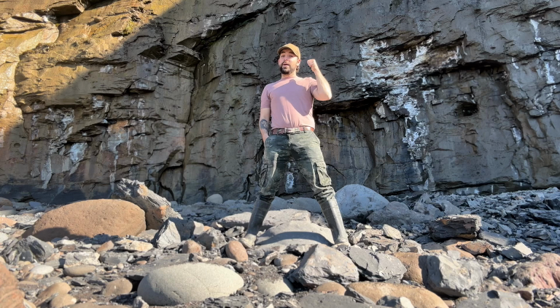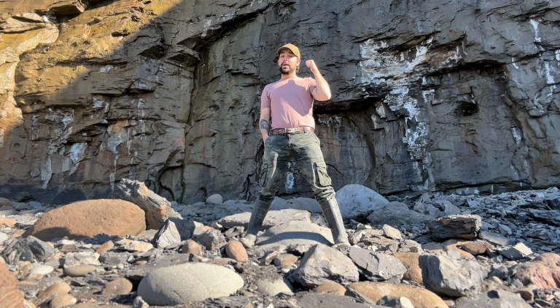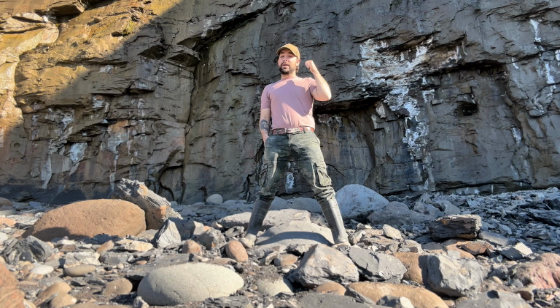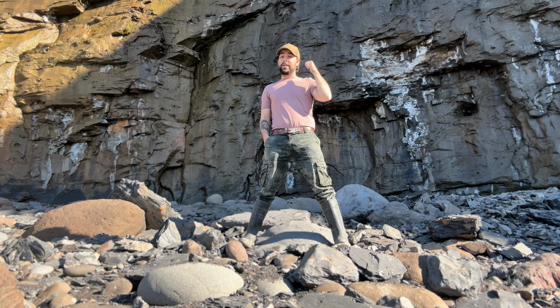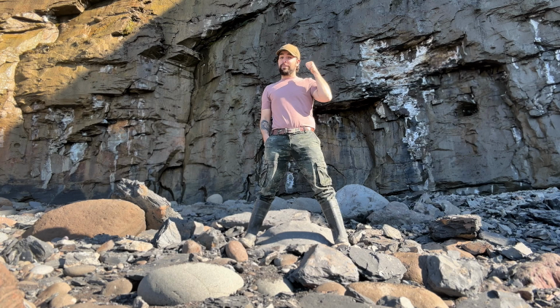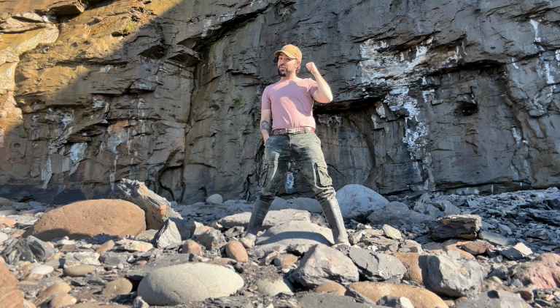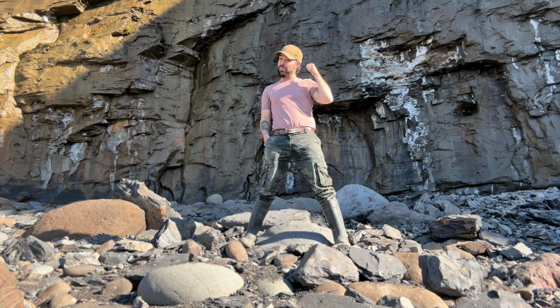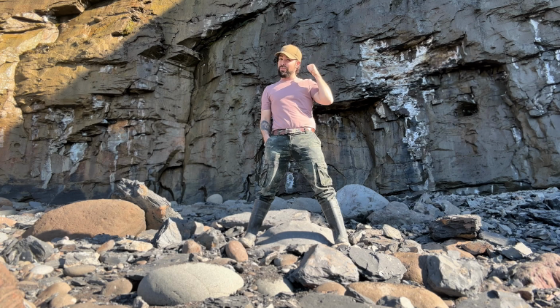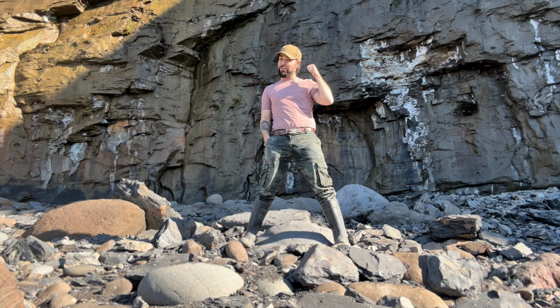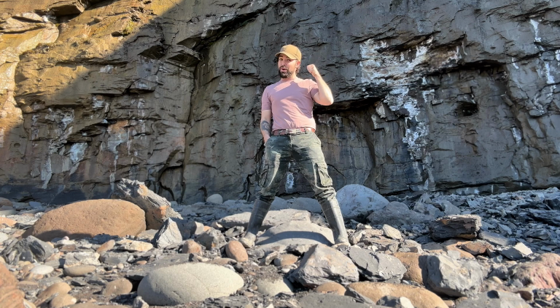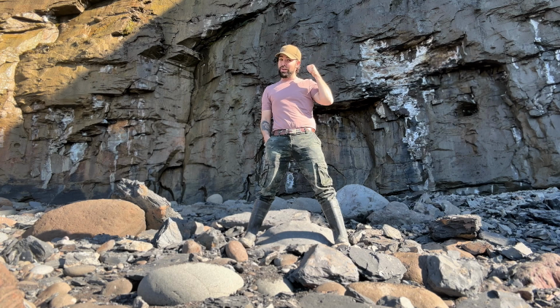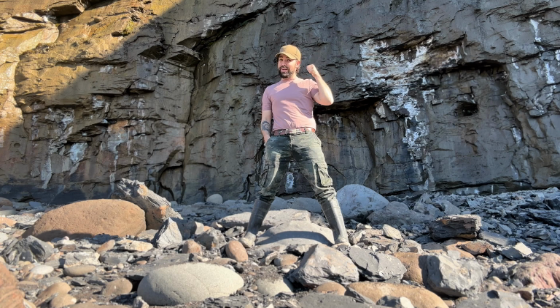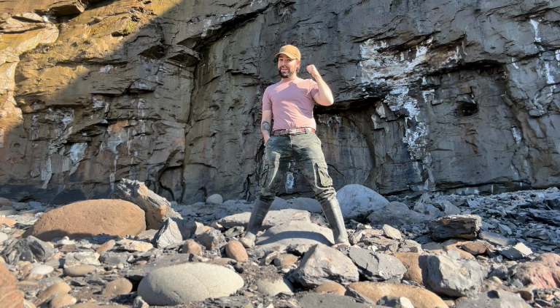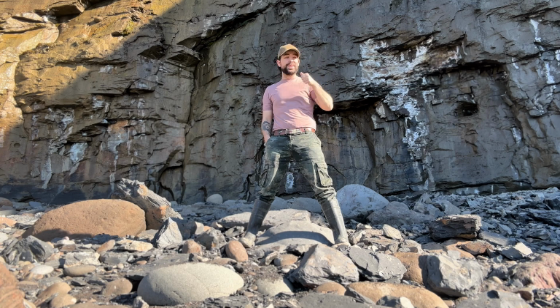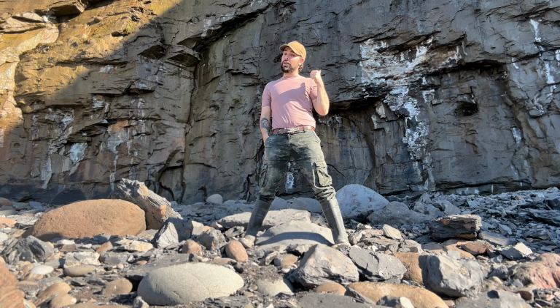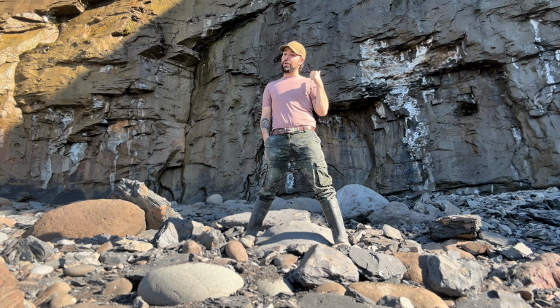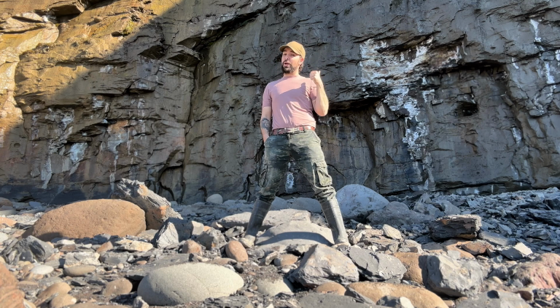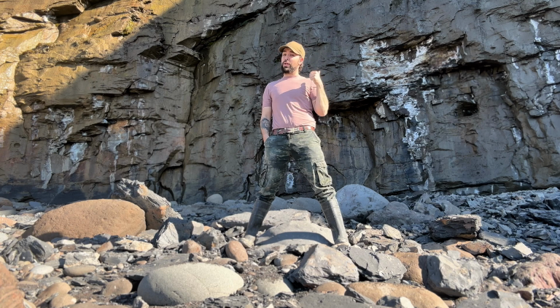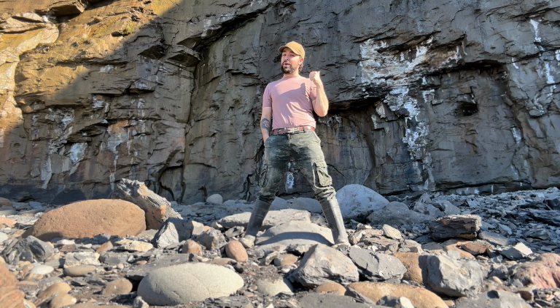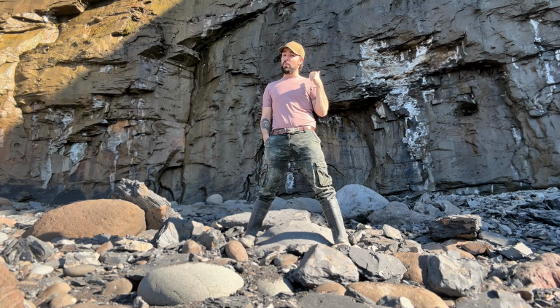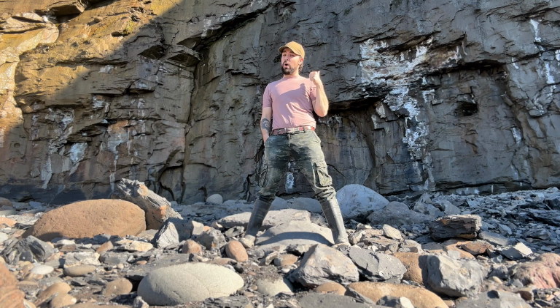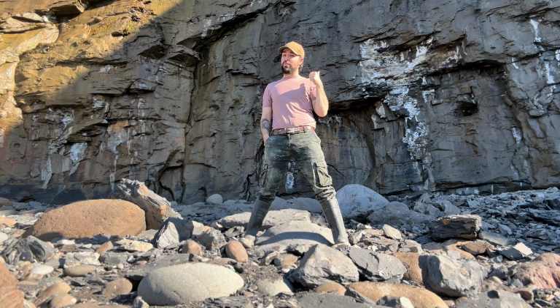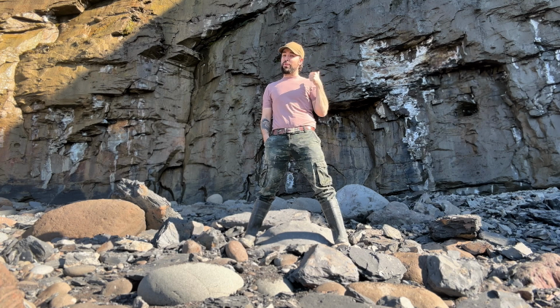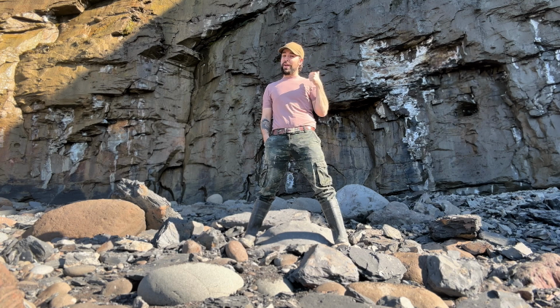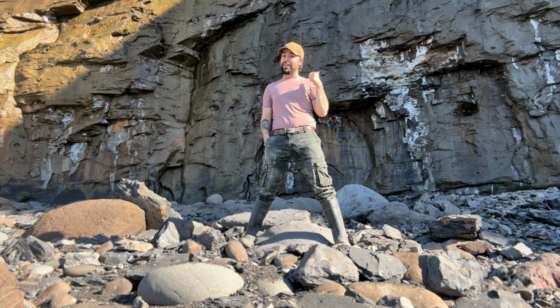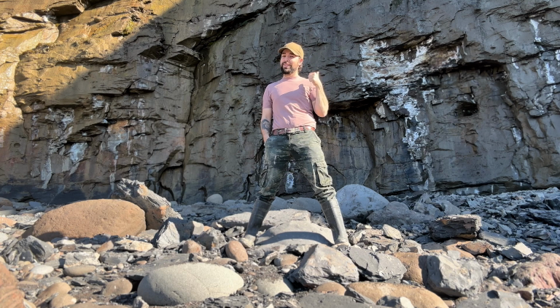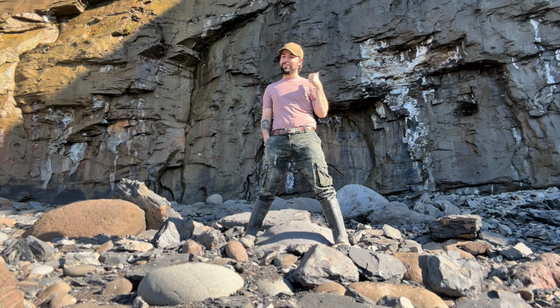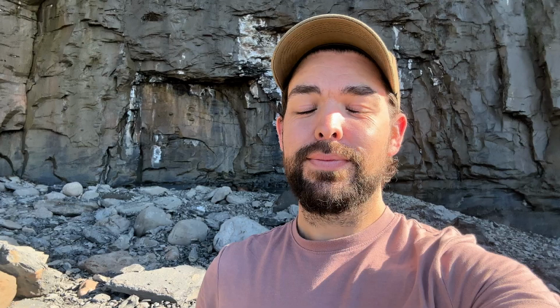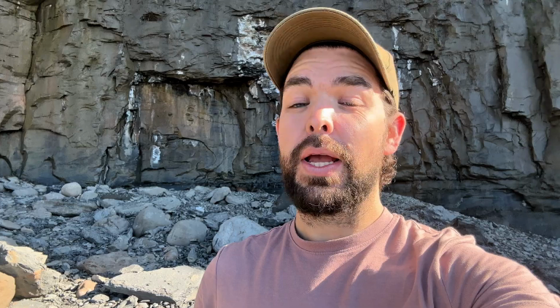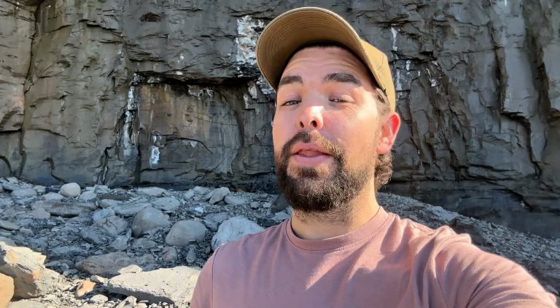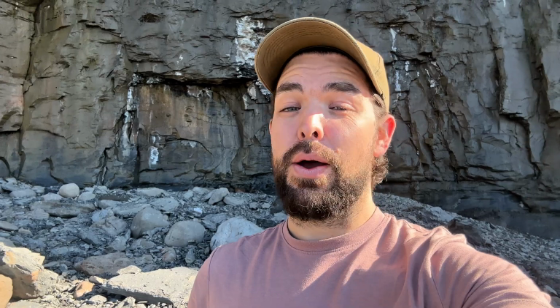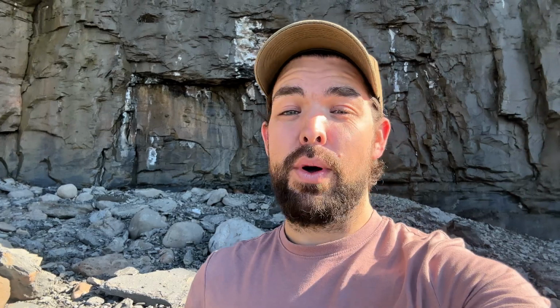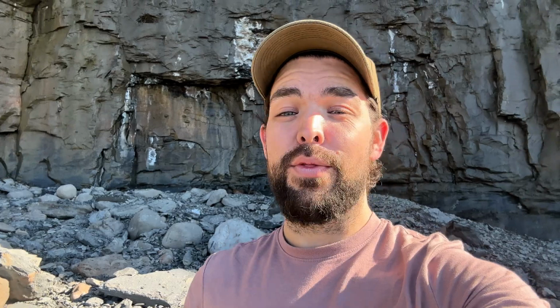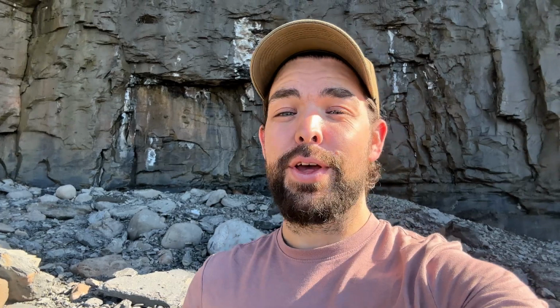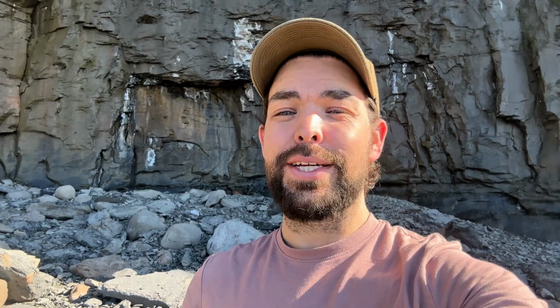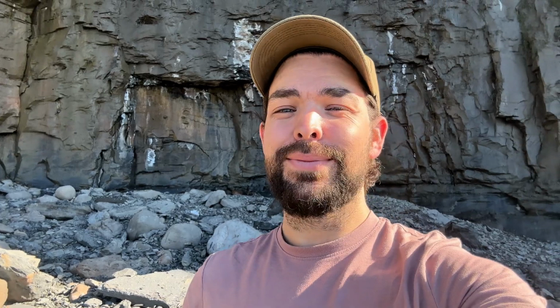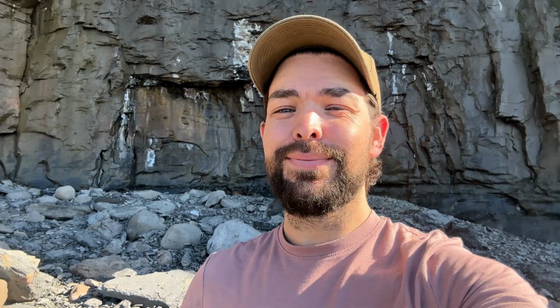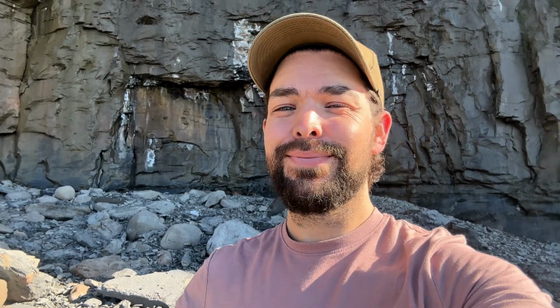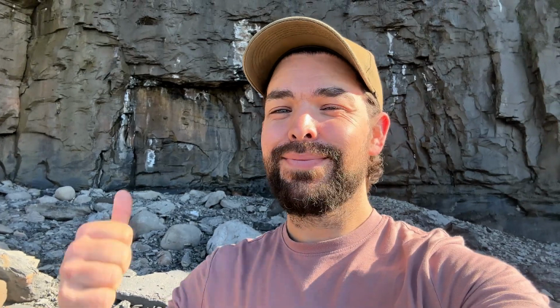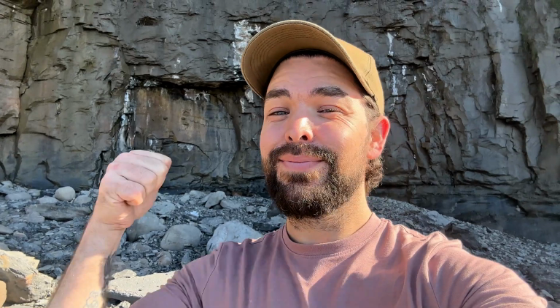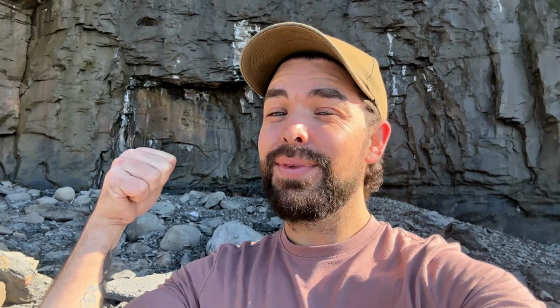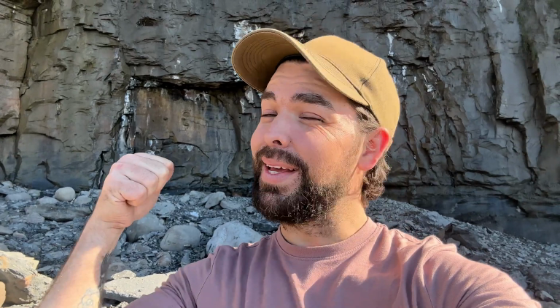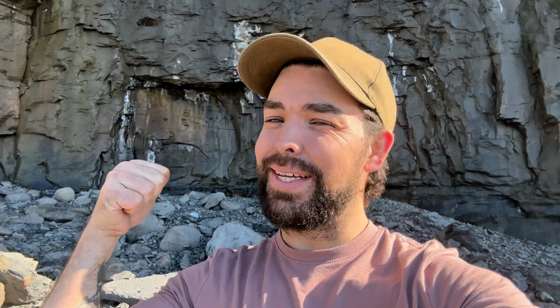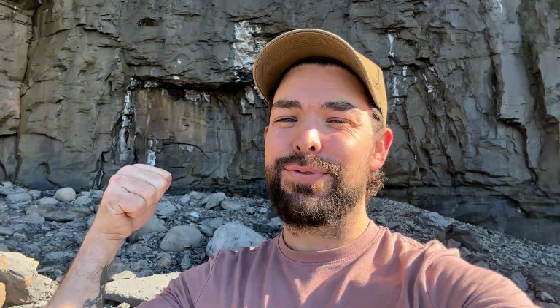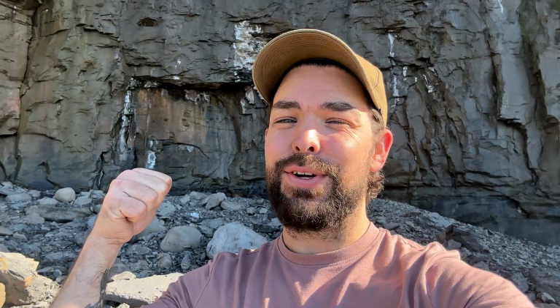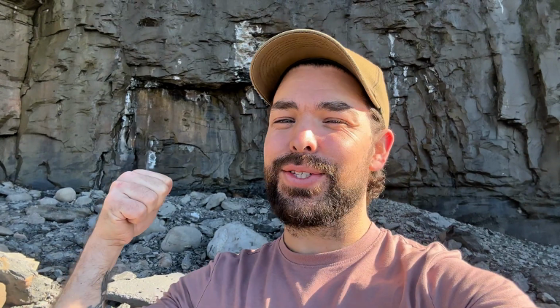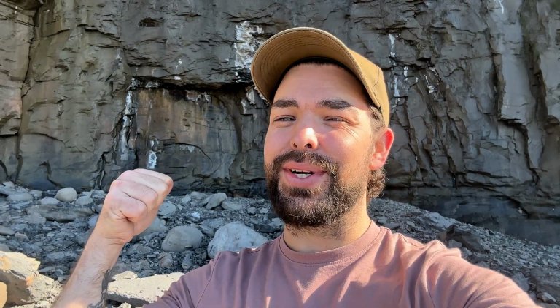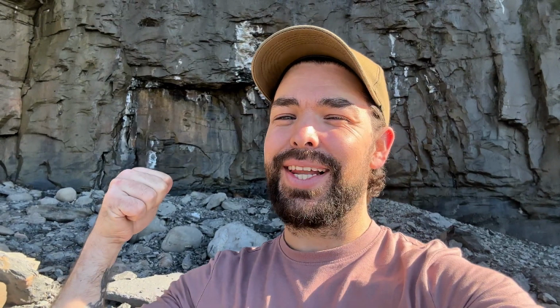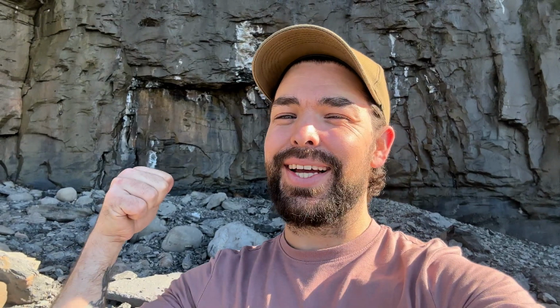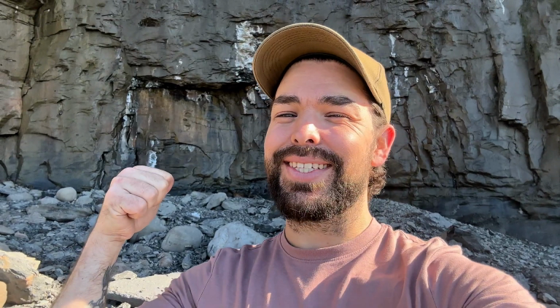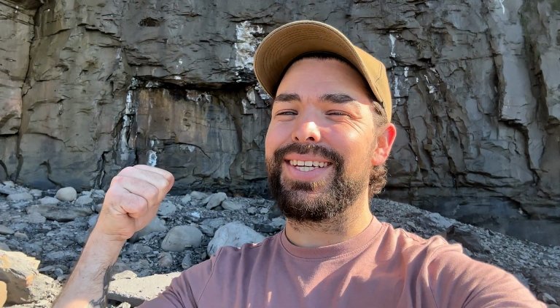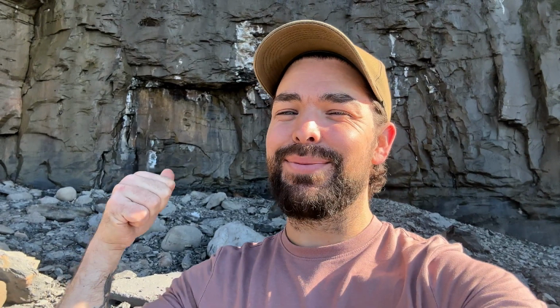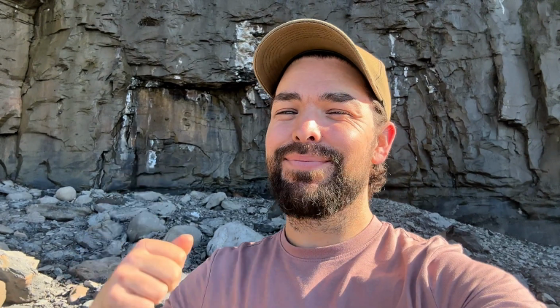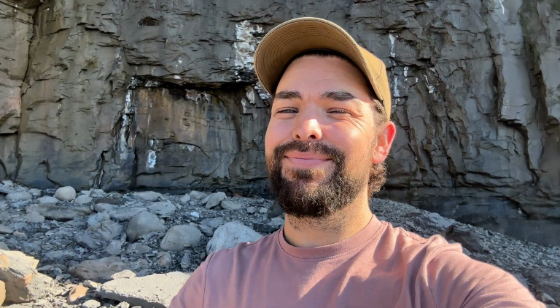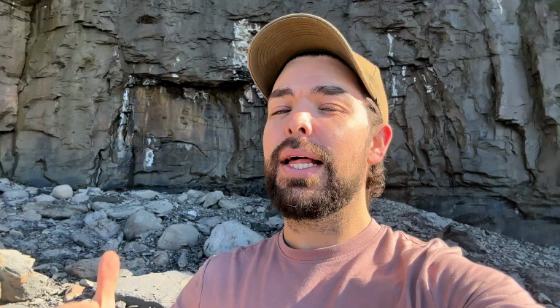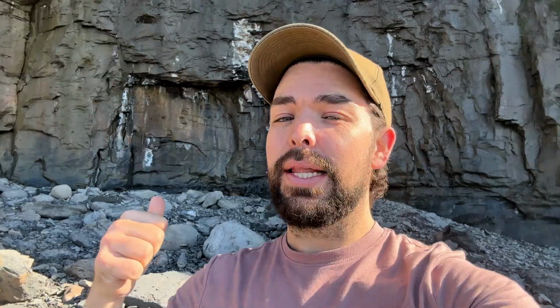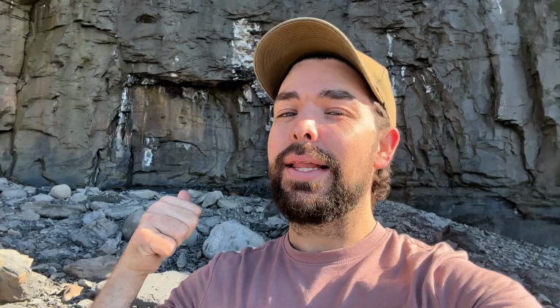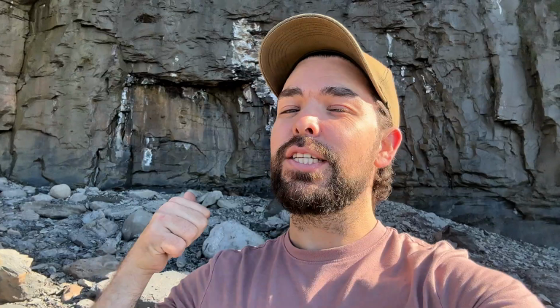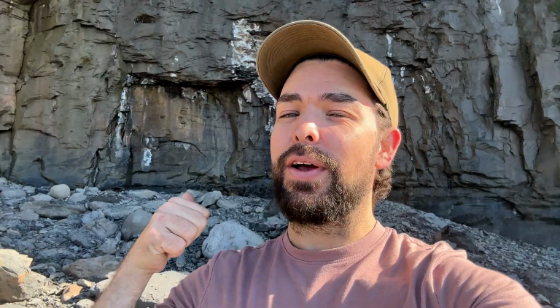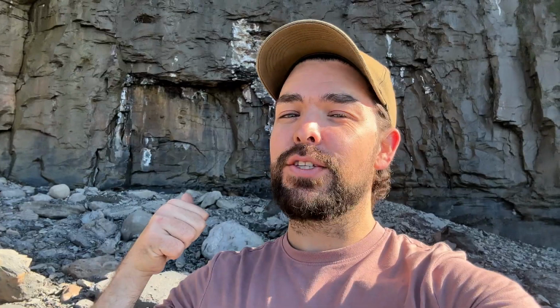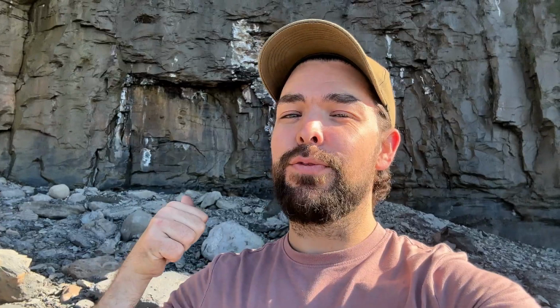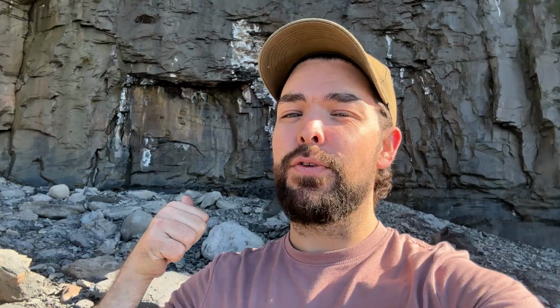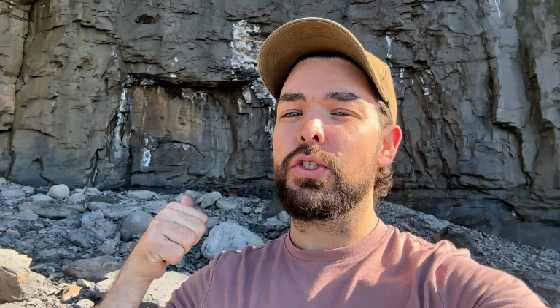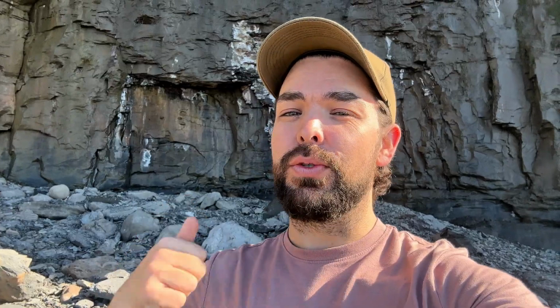Cliffs have been falling, which can only mean one thing: fossil collecting. Let's find some fossils.